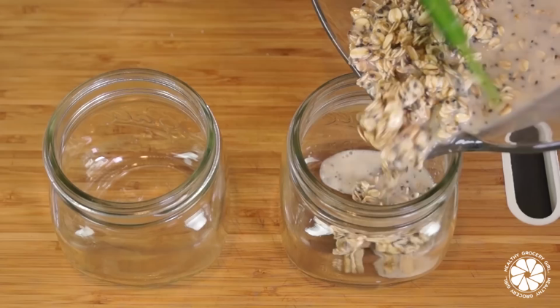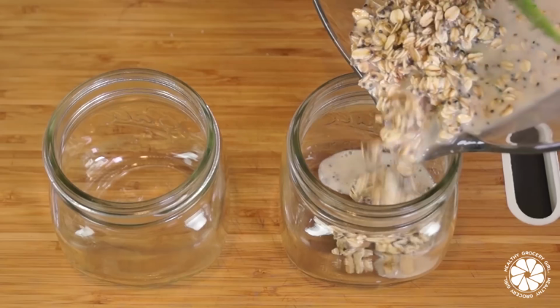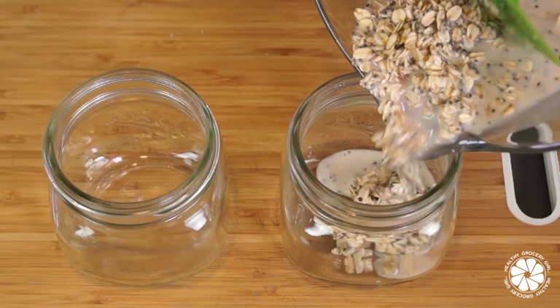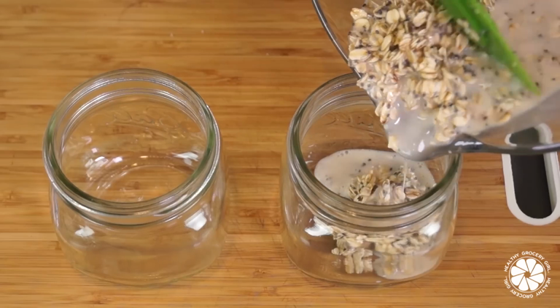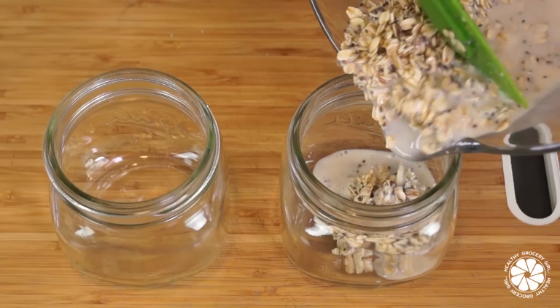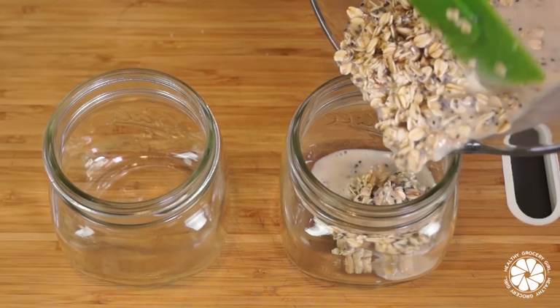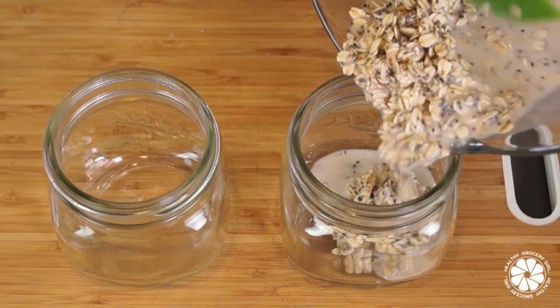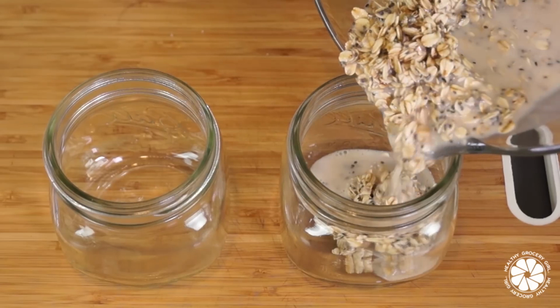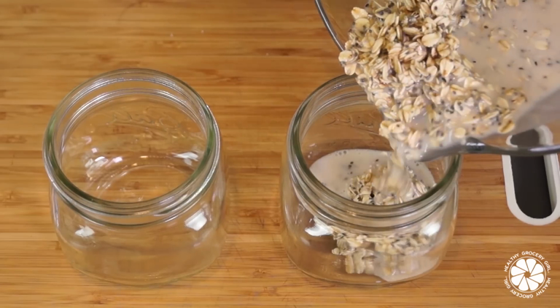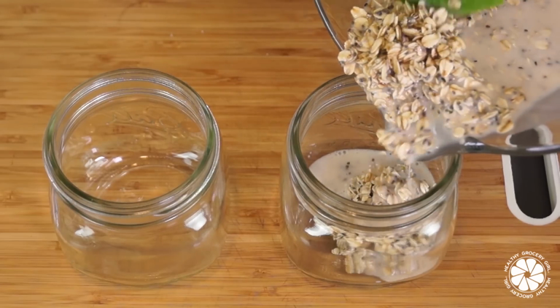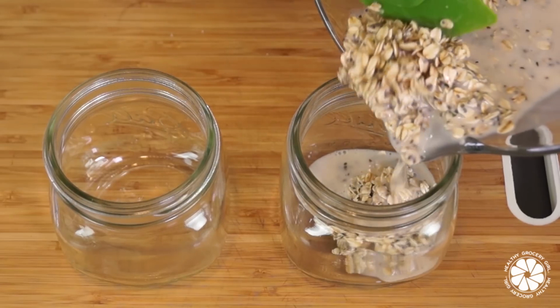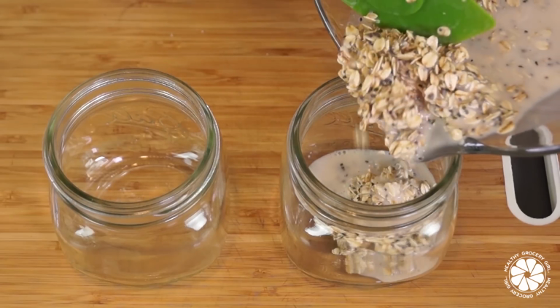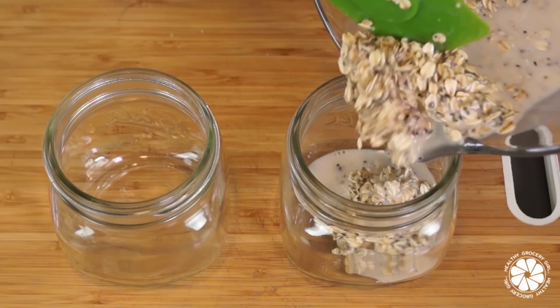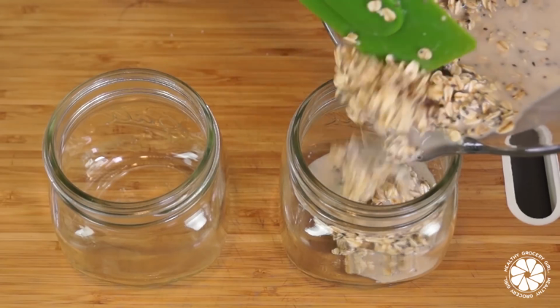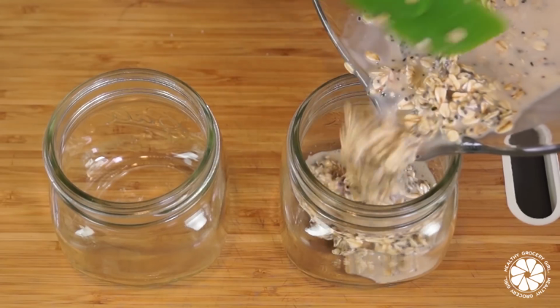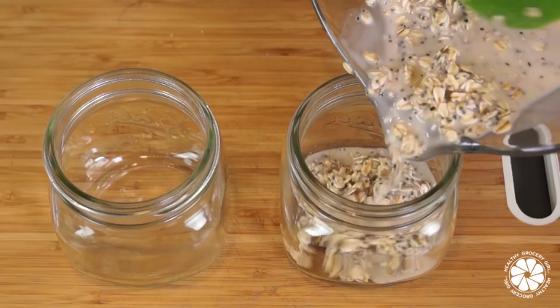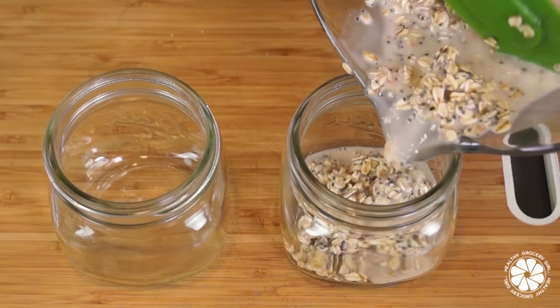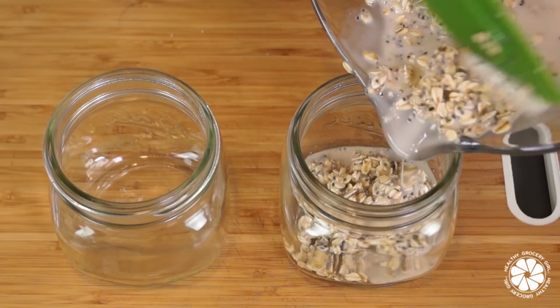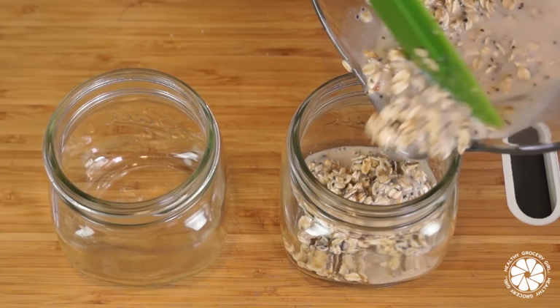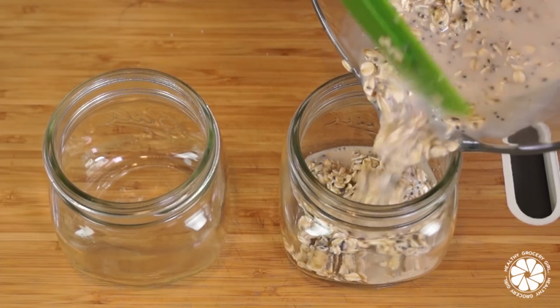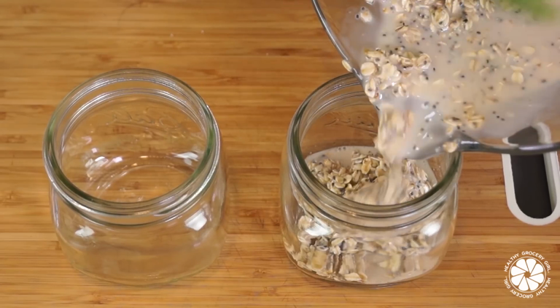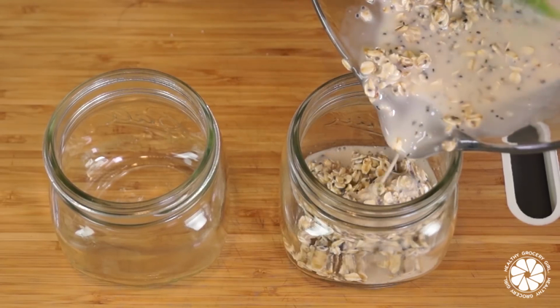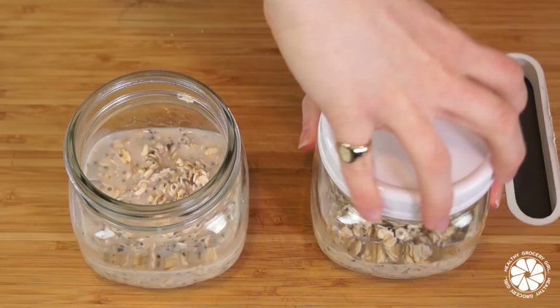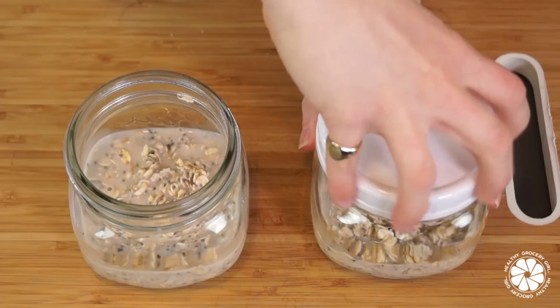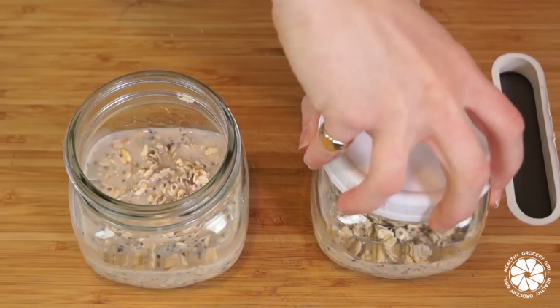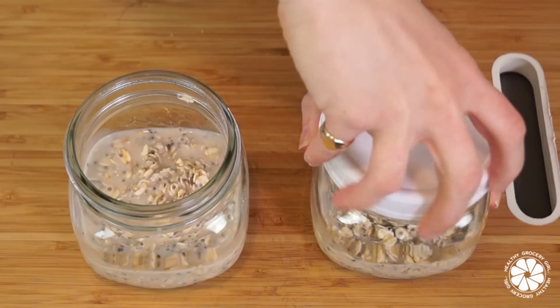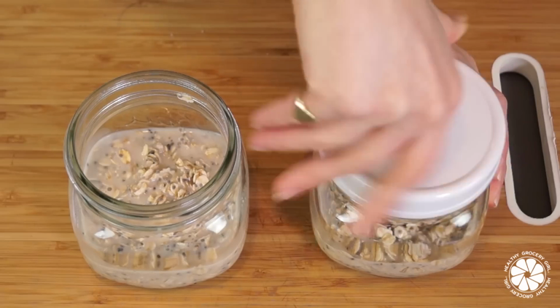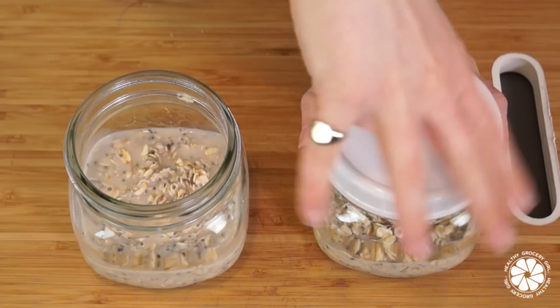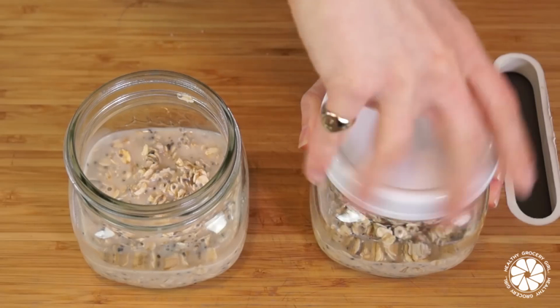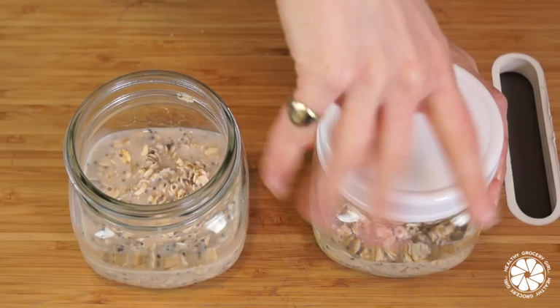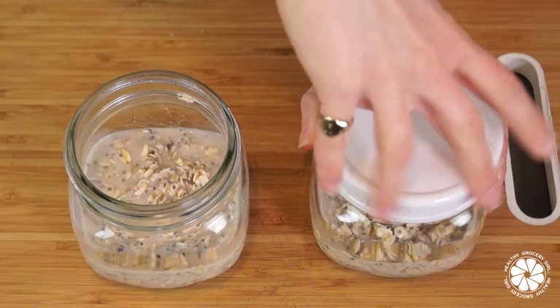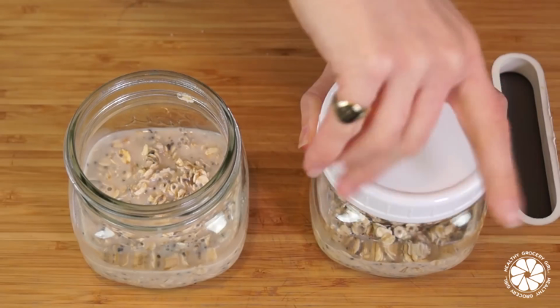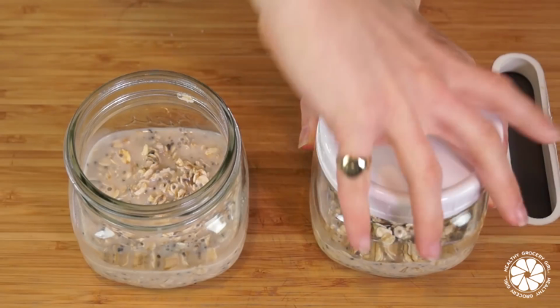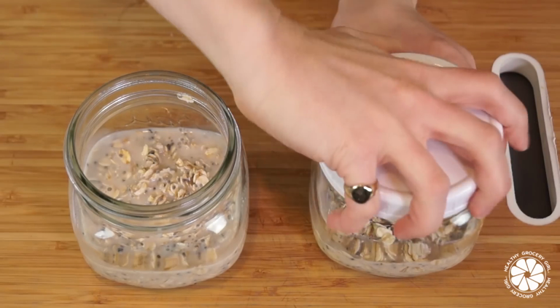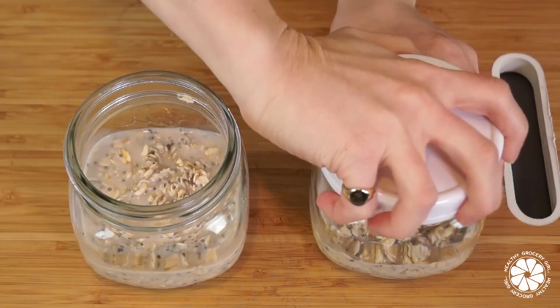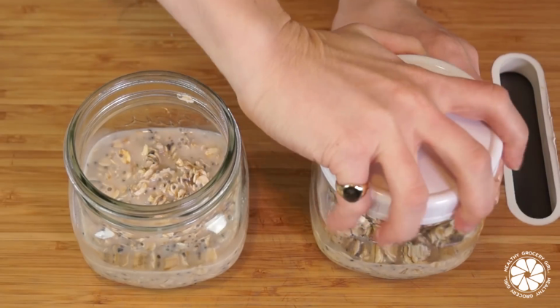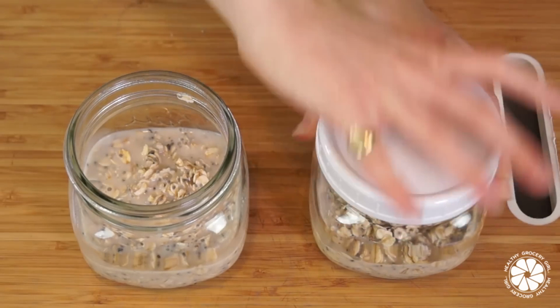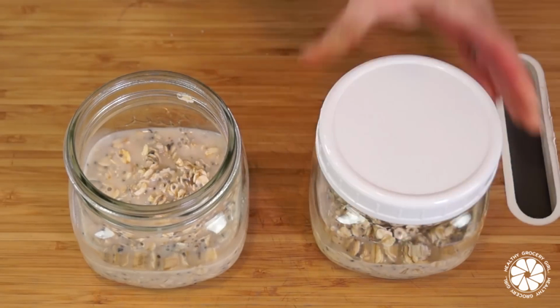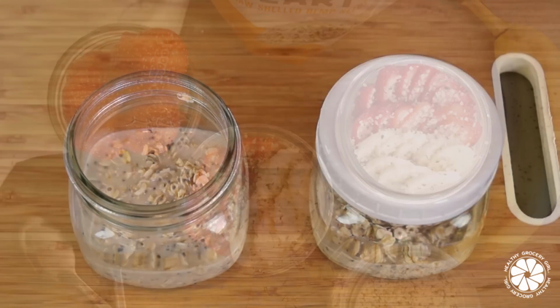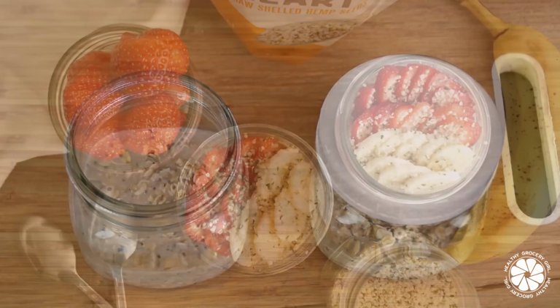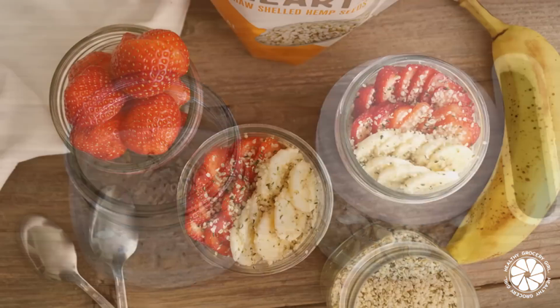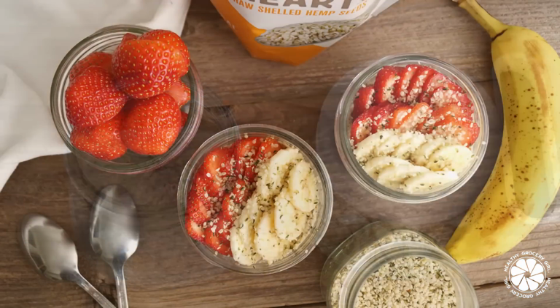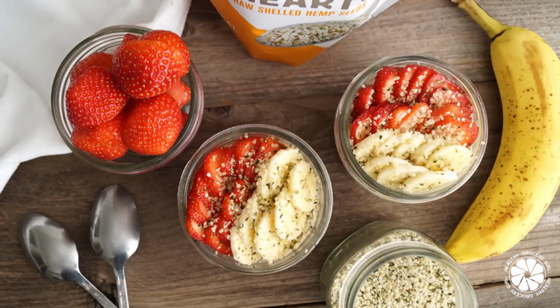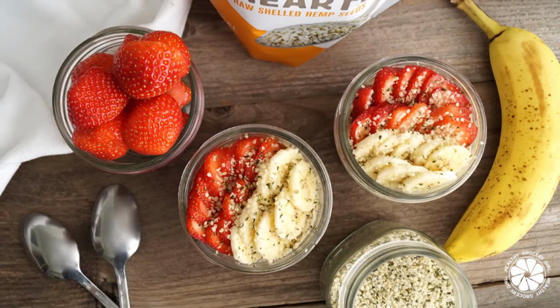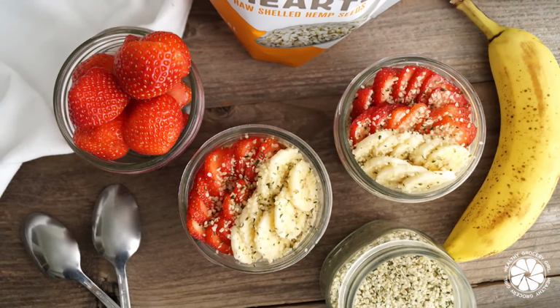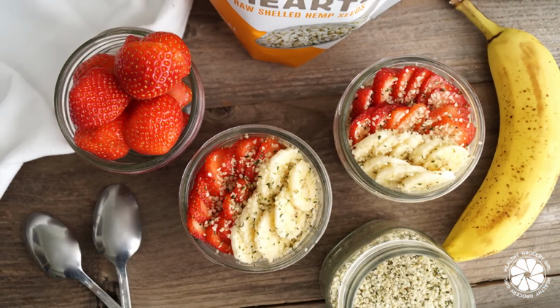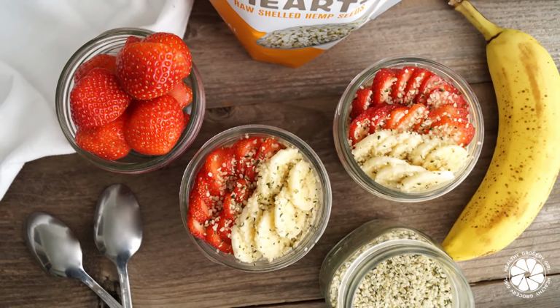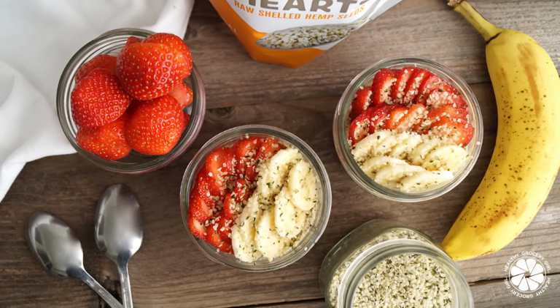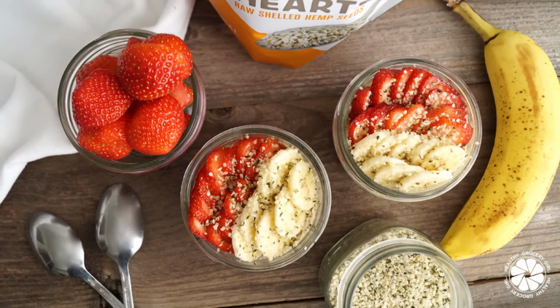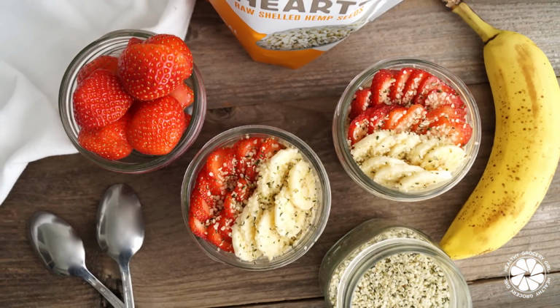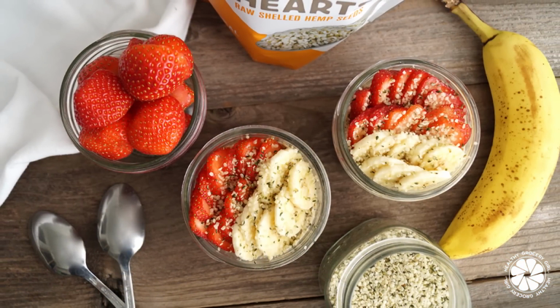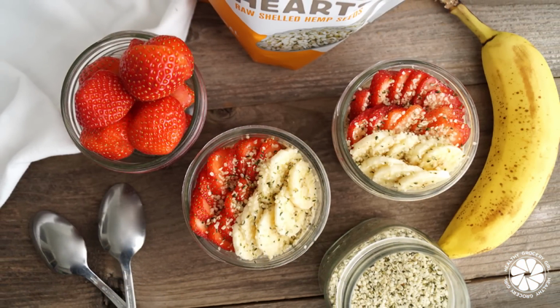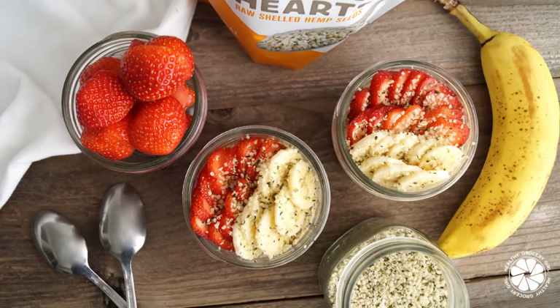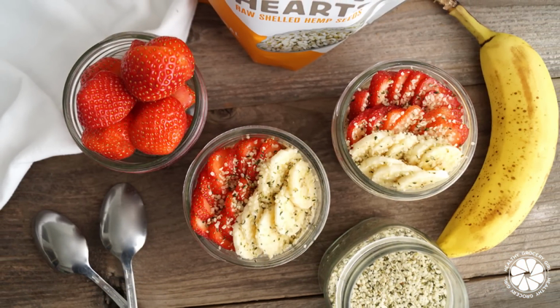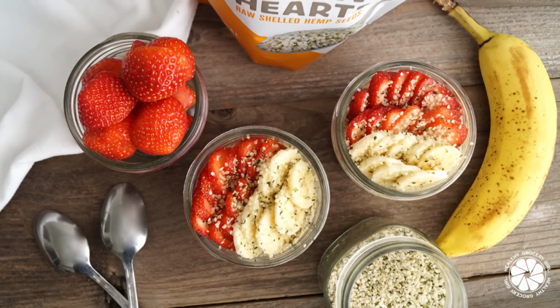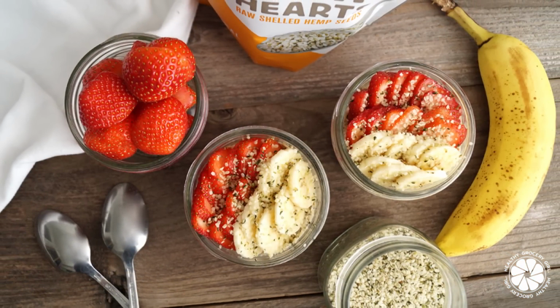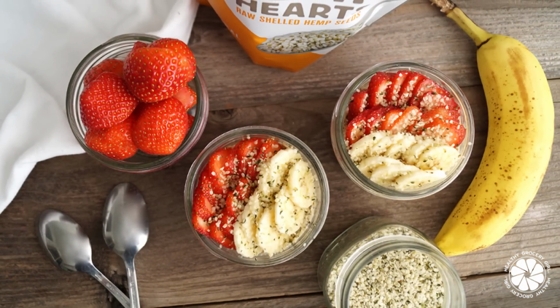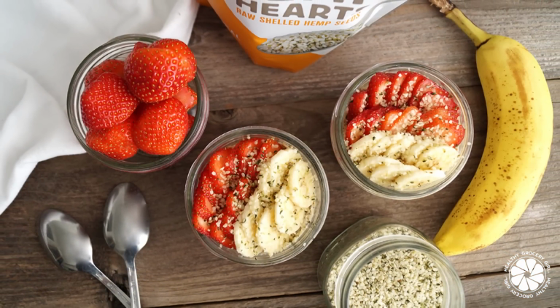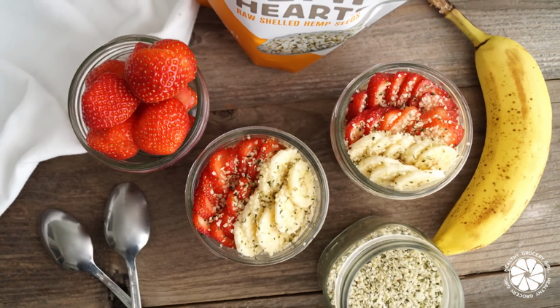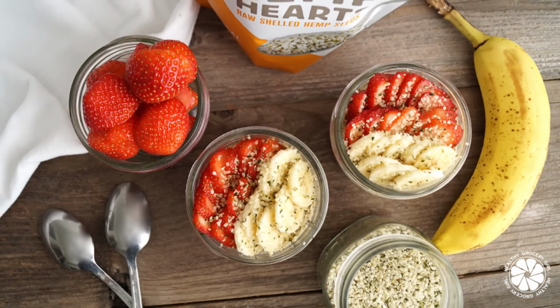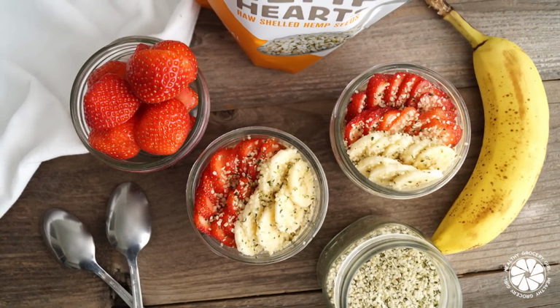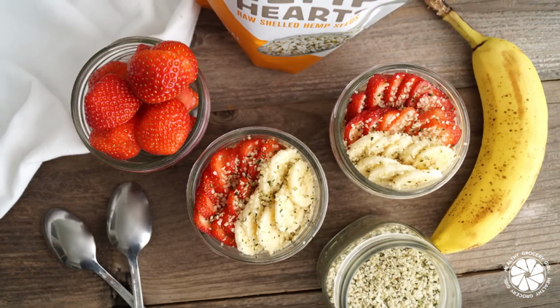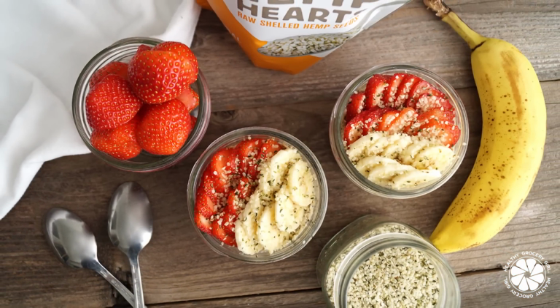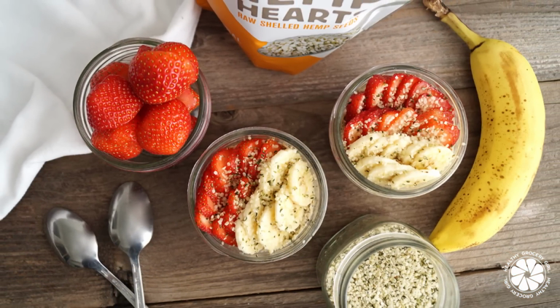Divide into mason jars, top with the lid, and store in the refrigerator overnight. In the morning, top with fresh fruit and enjoy.